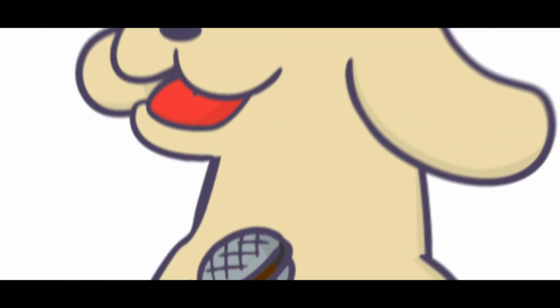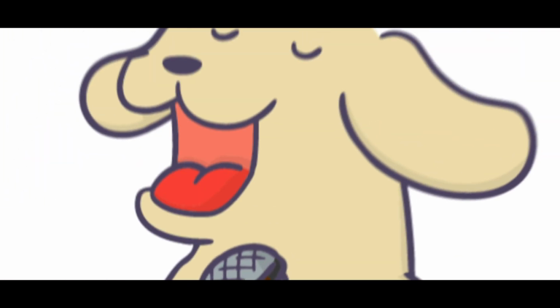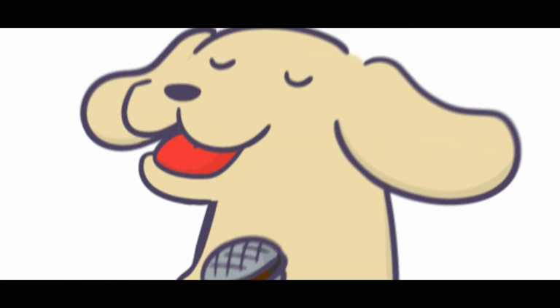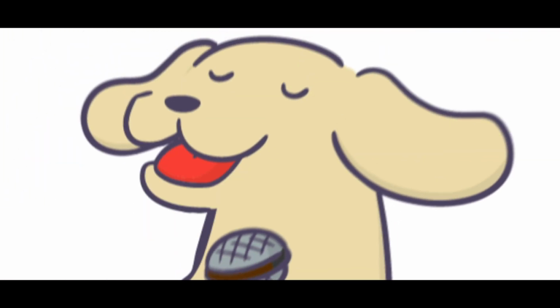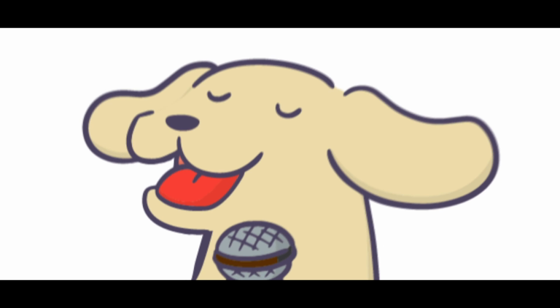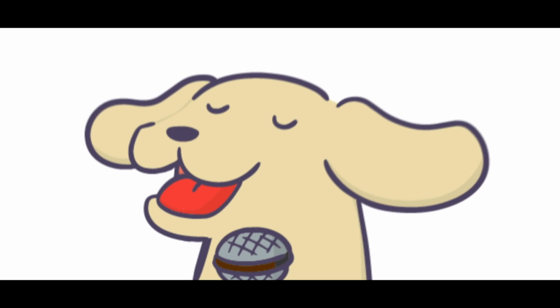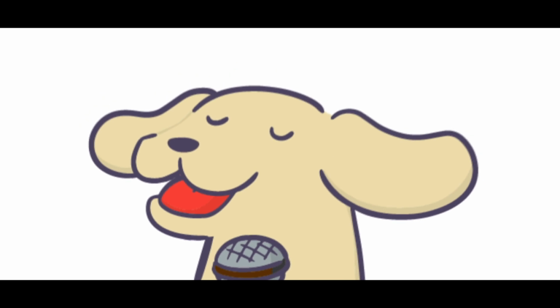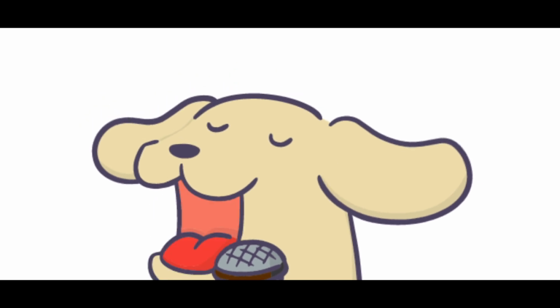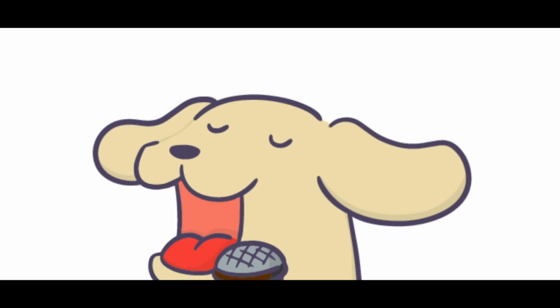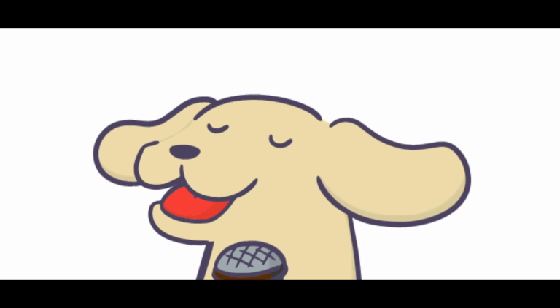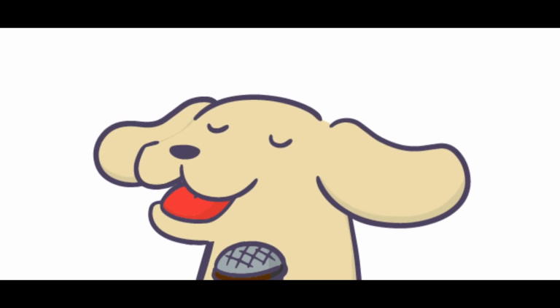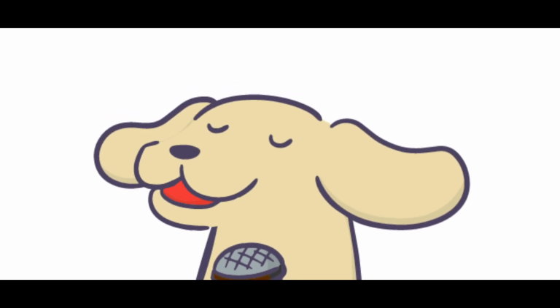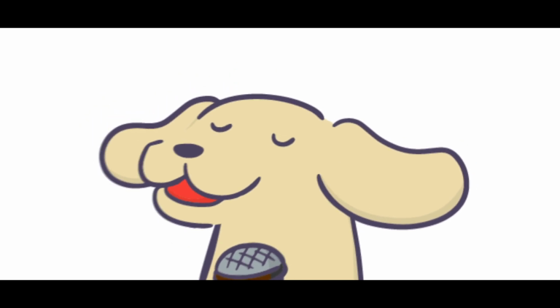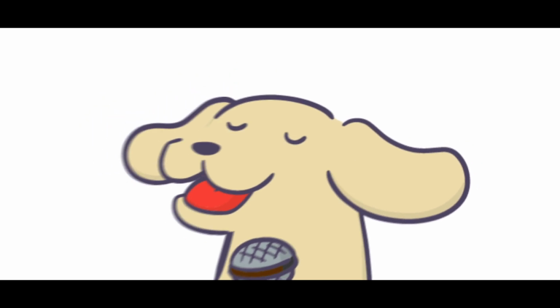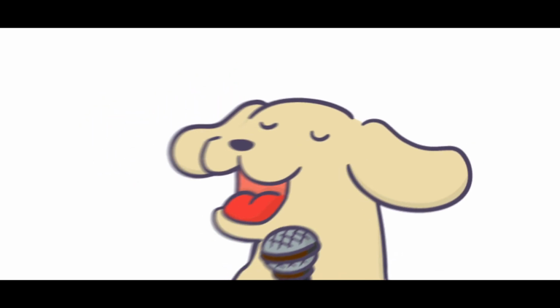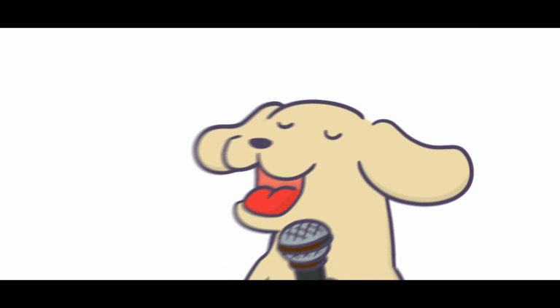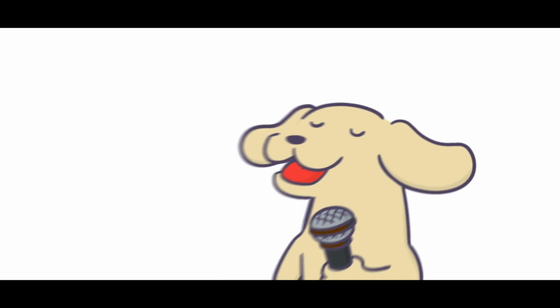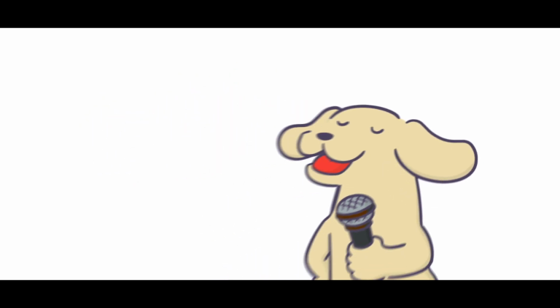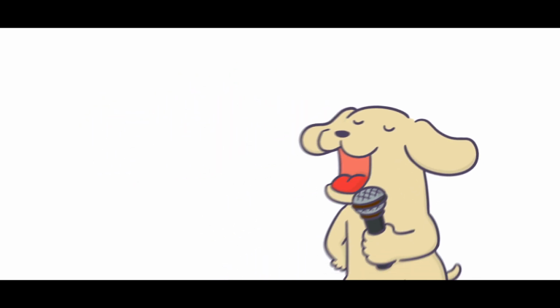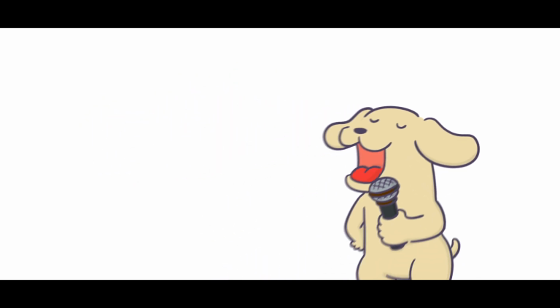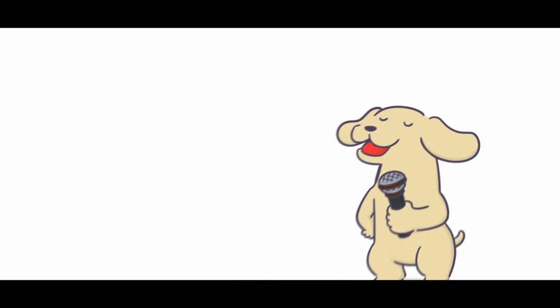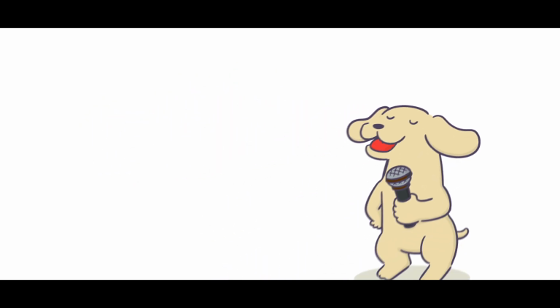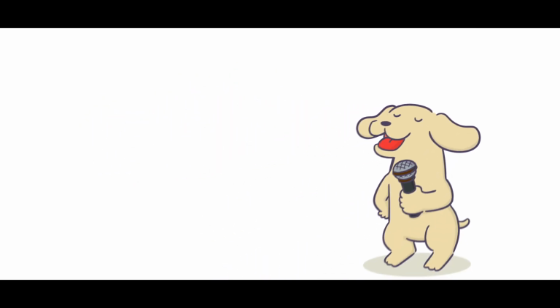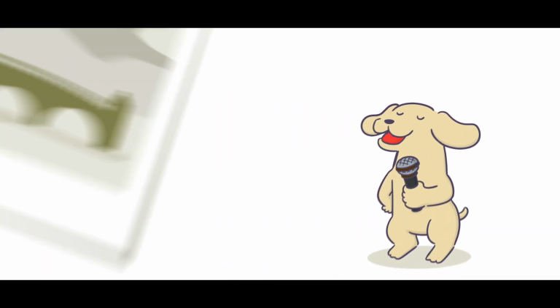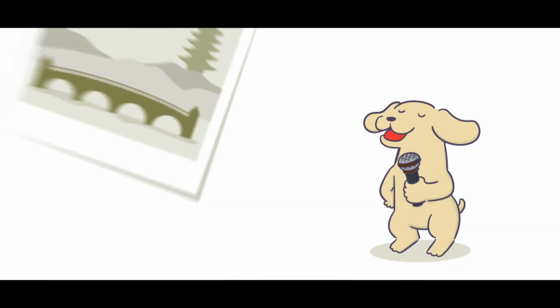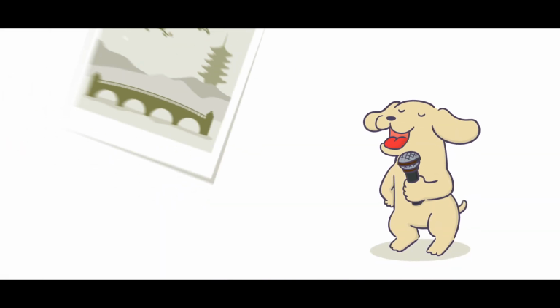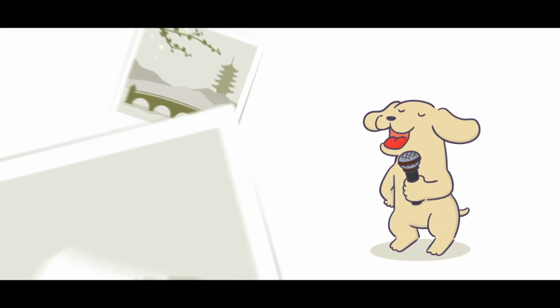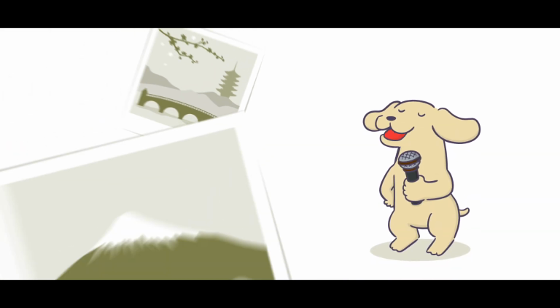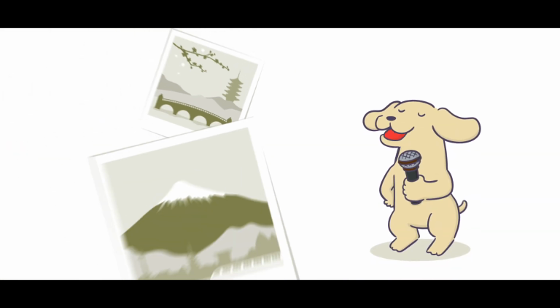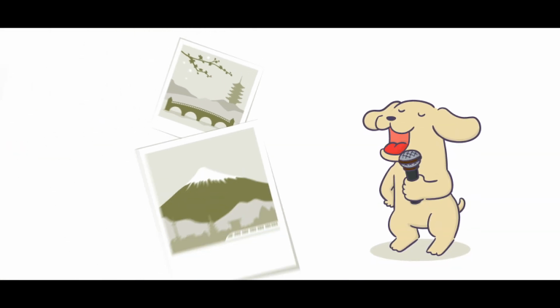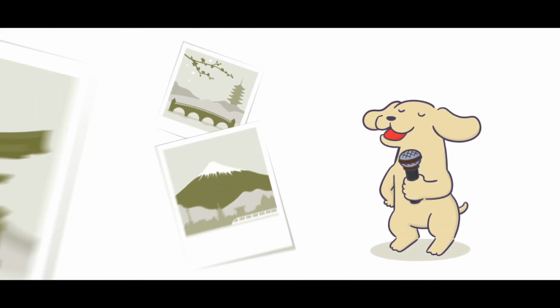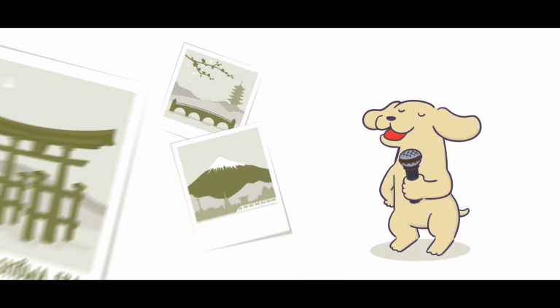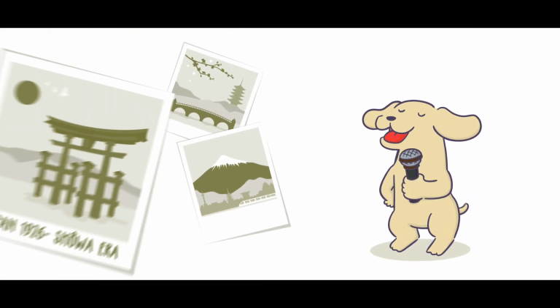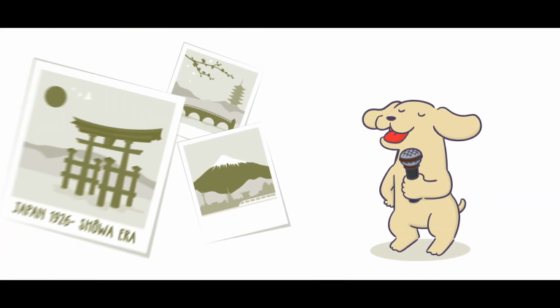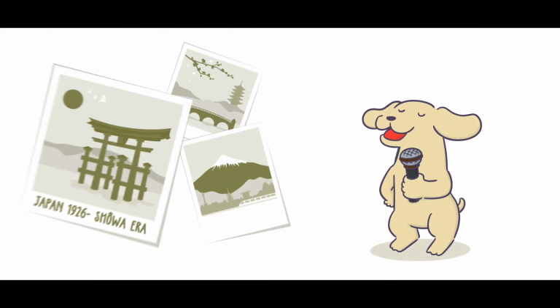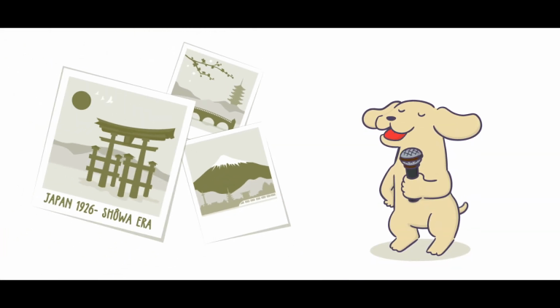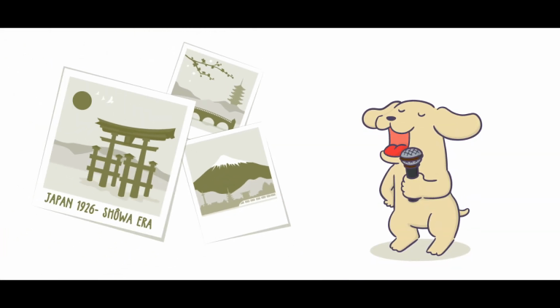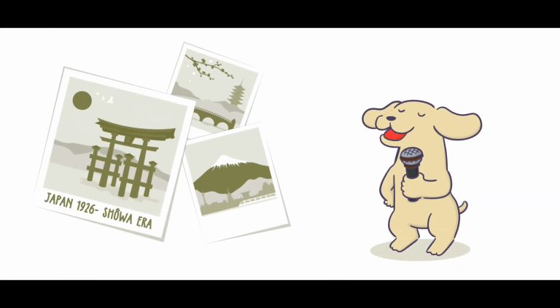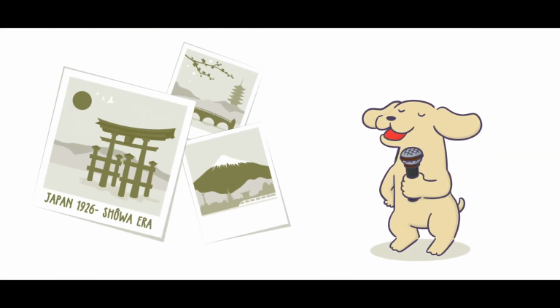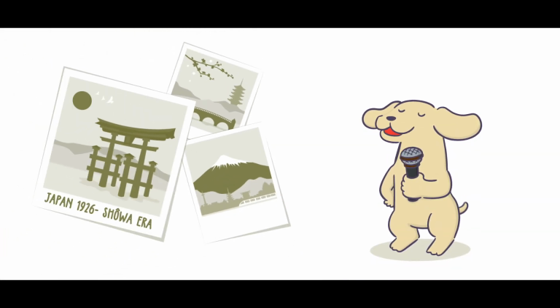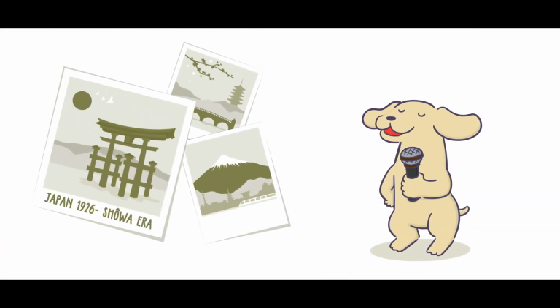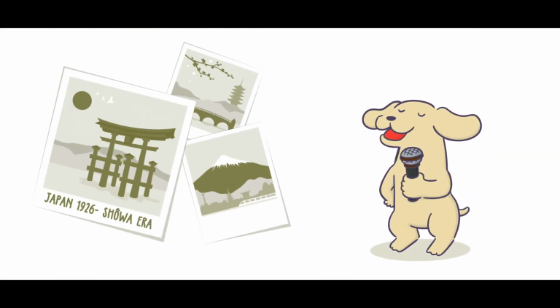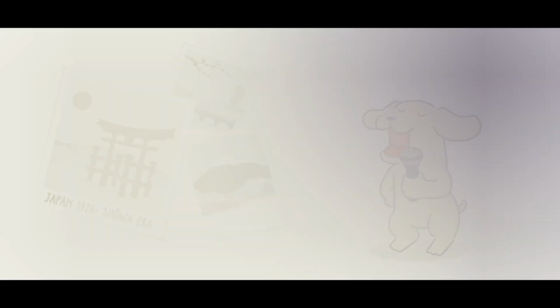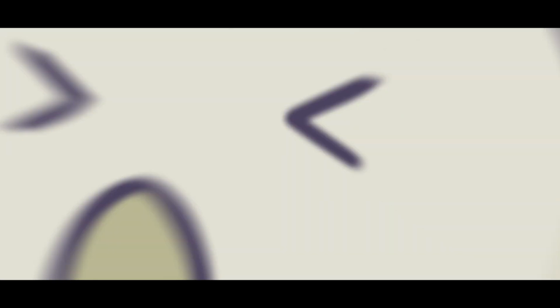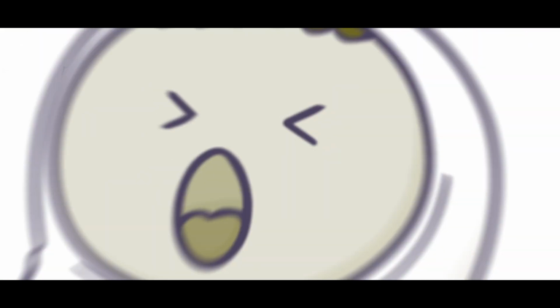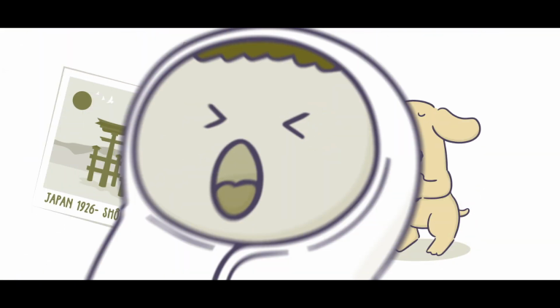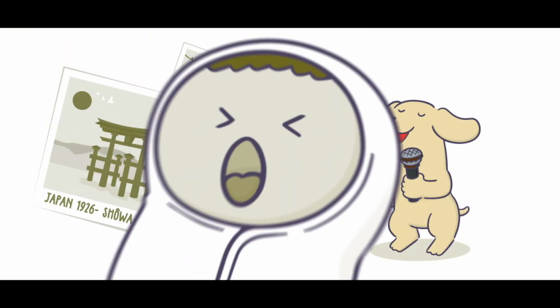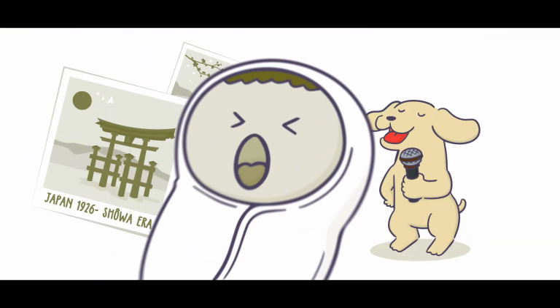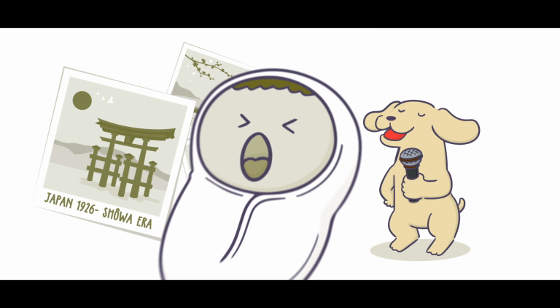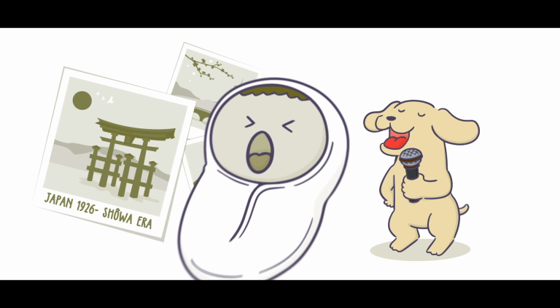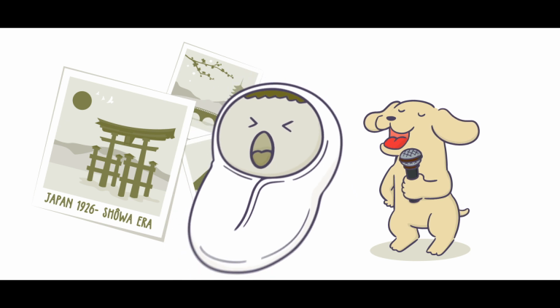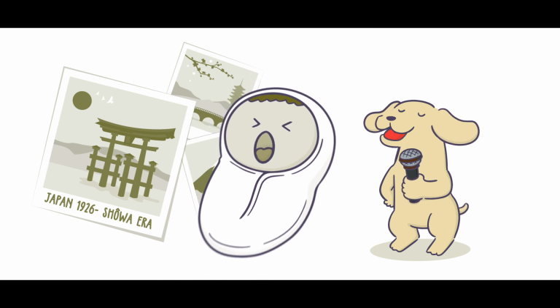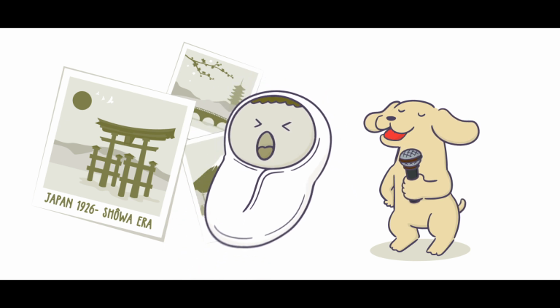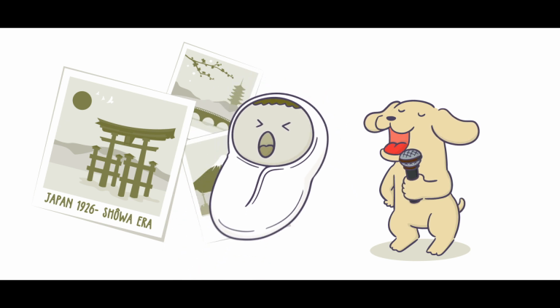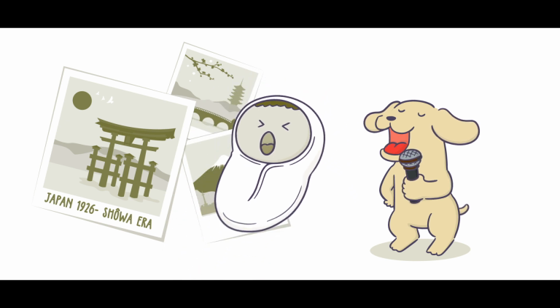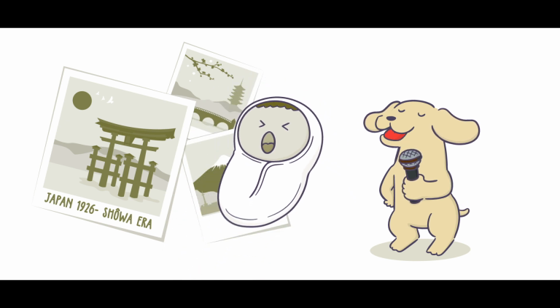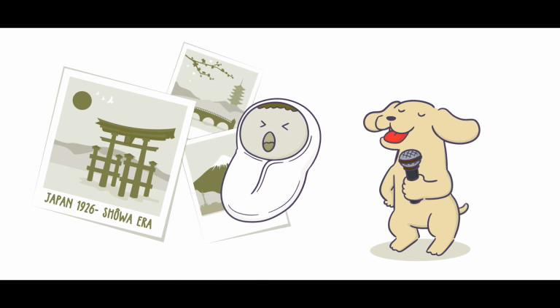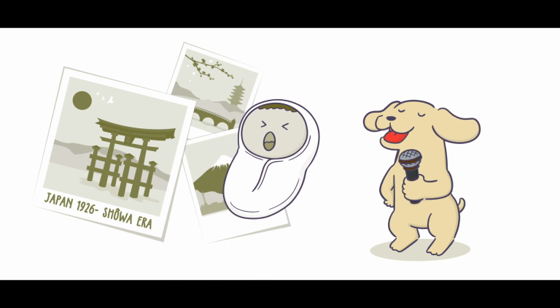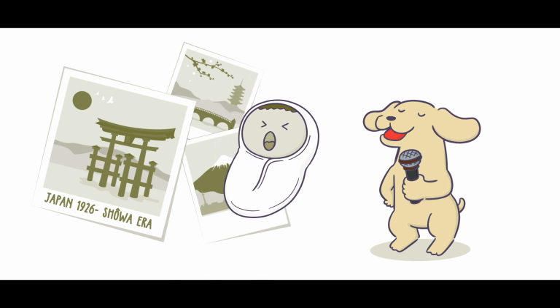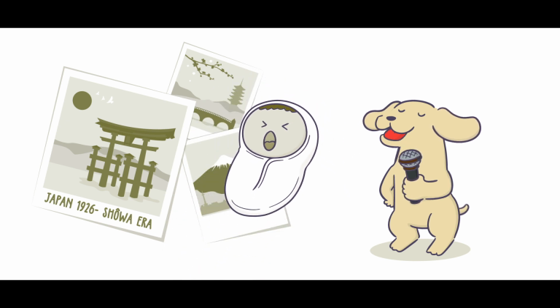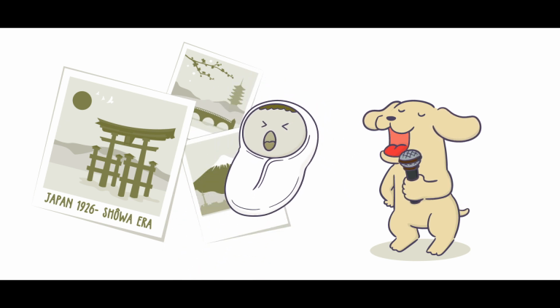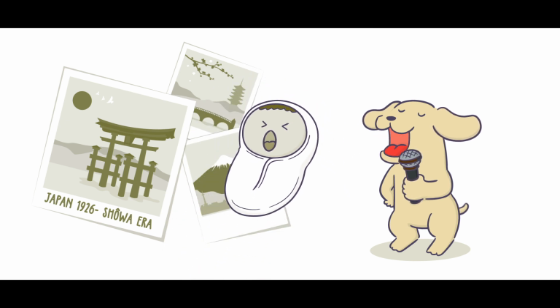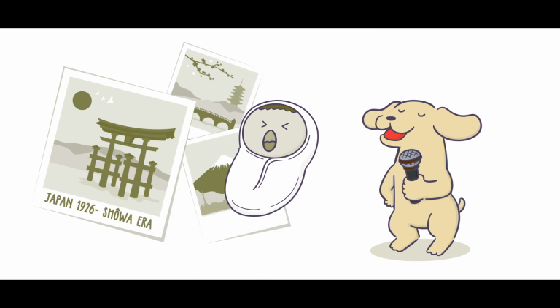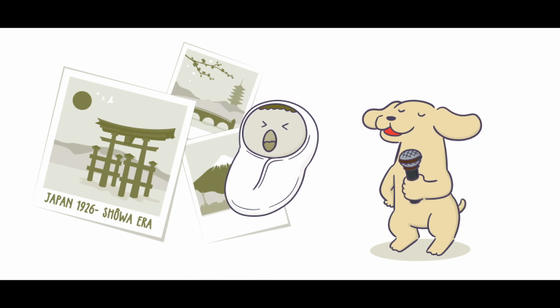In 1926, in Okayama, Japan, Seichi Miyake was born — a man who had changed the experience of navigation for millions of people.